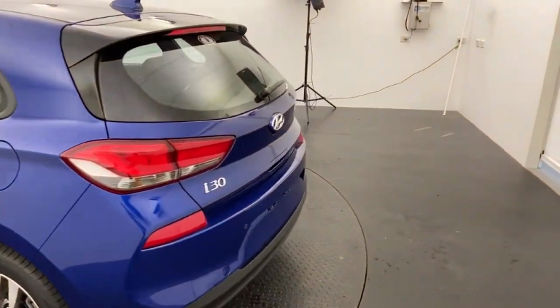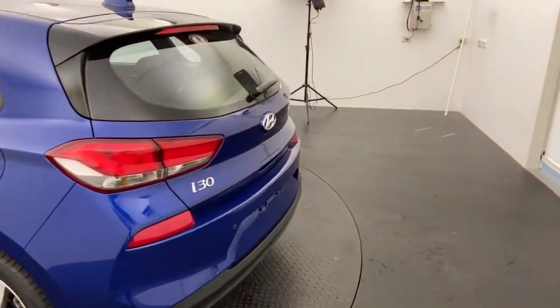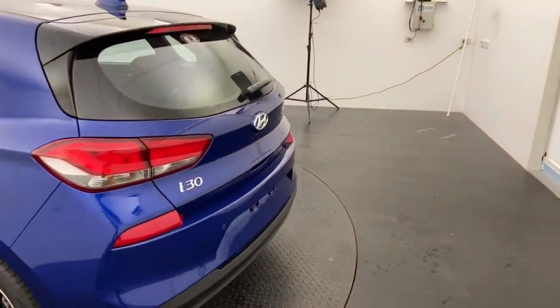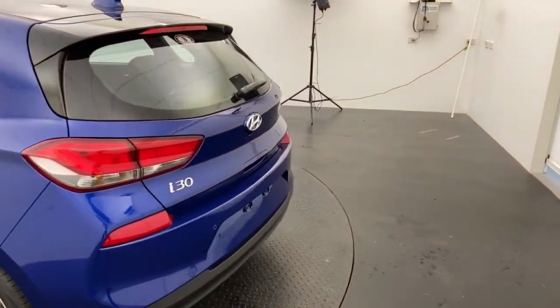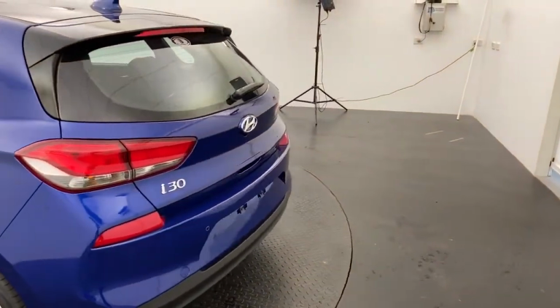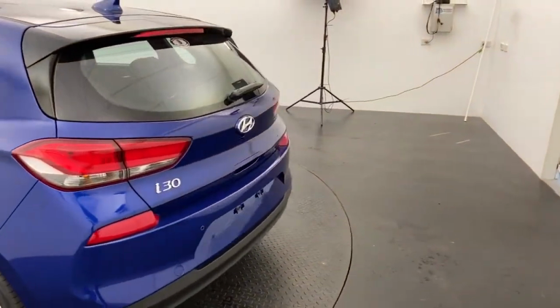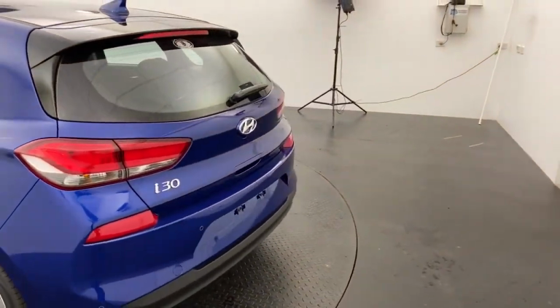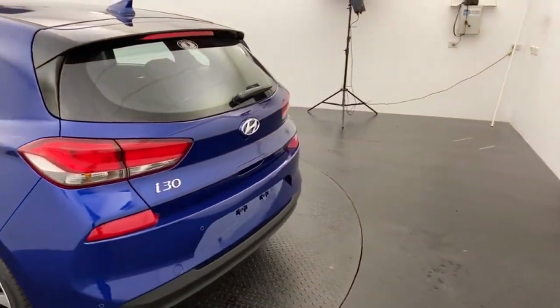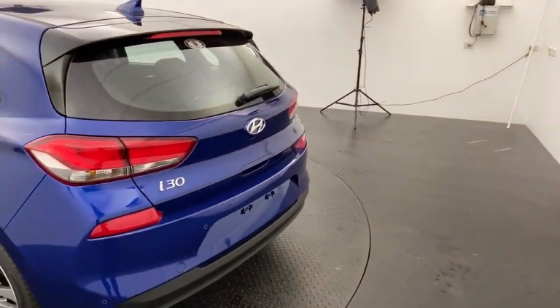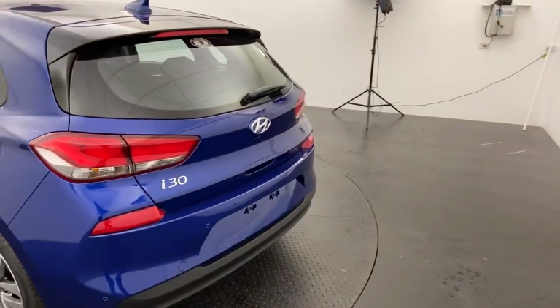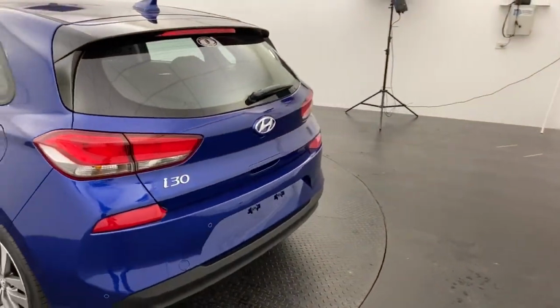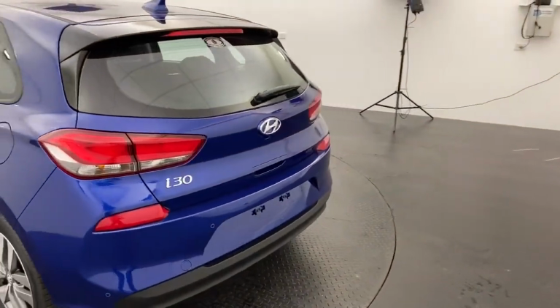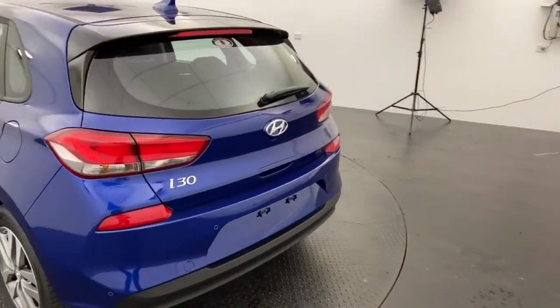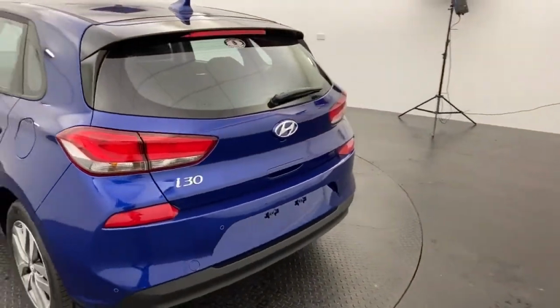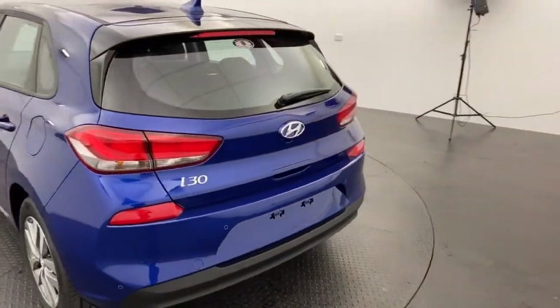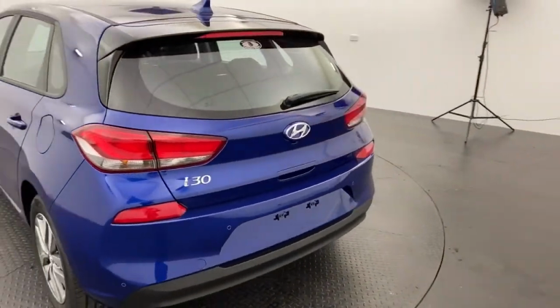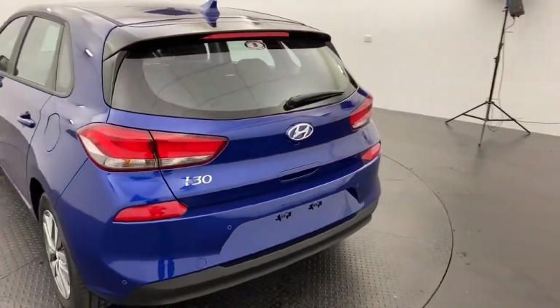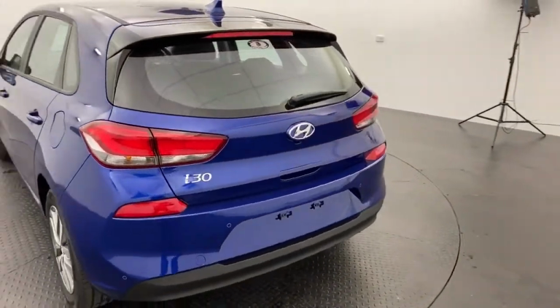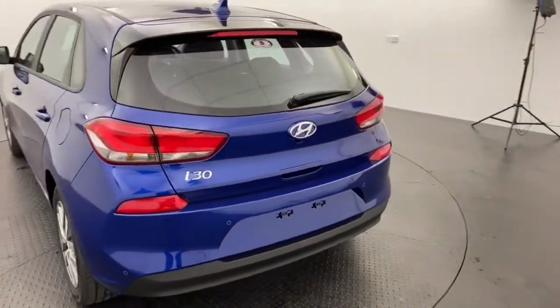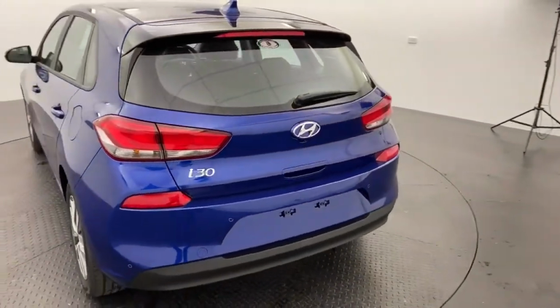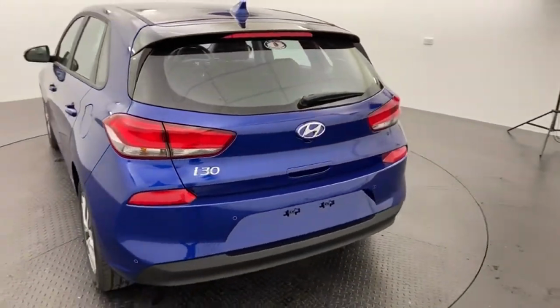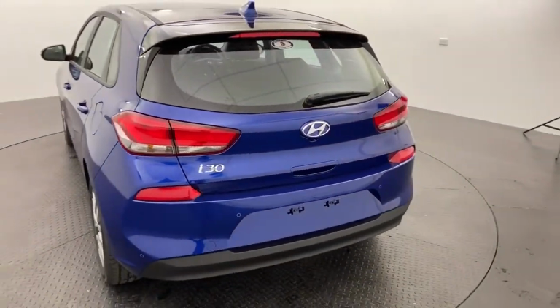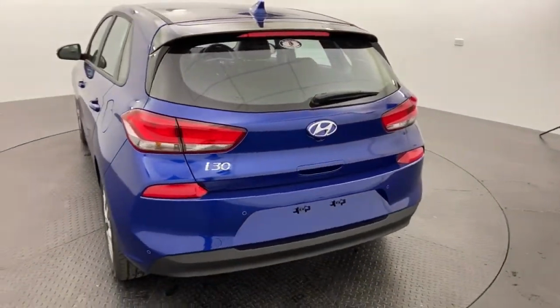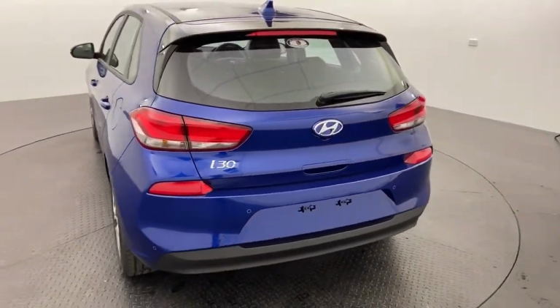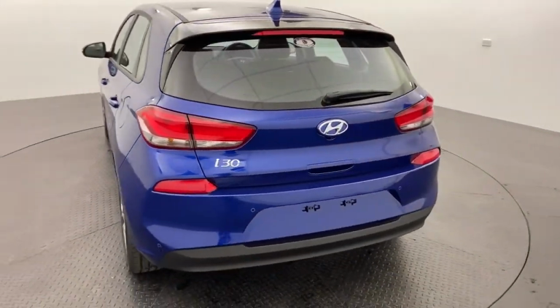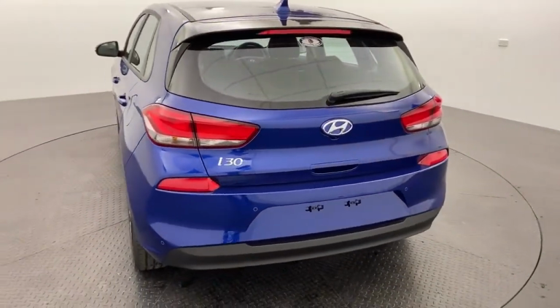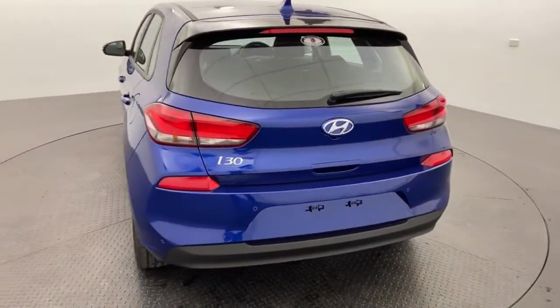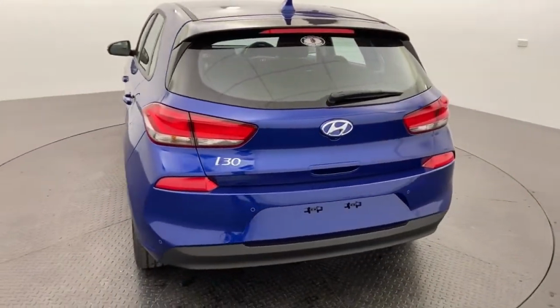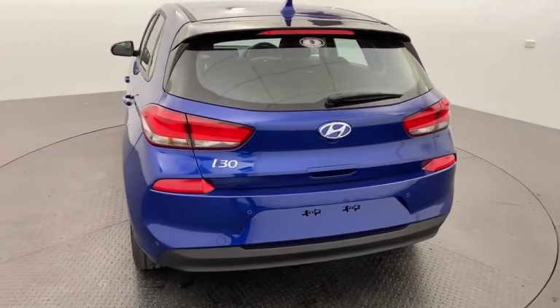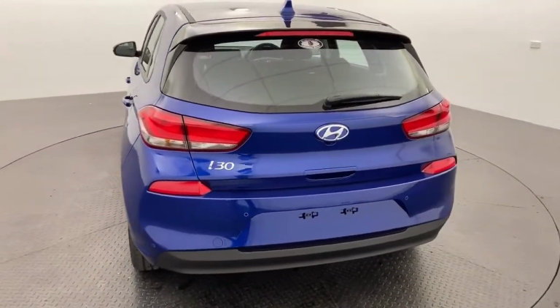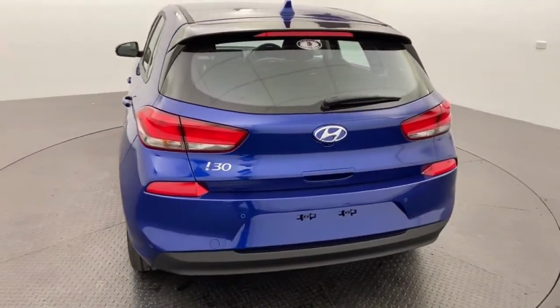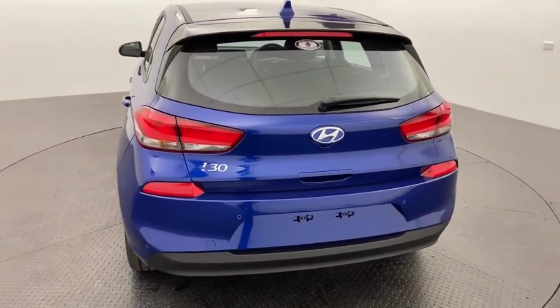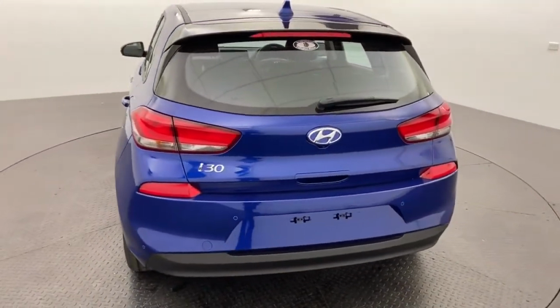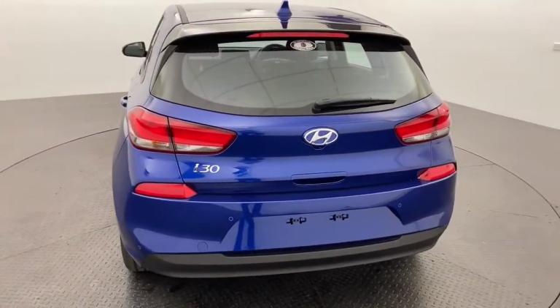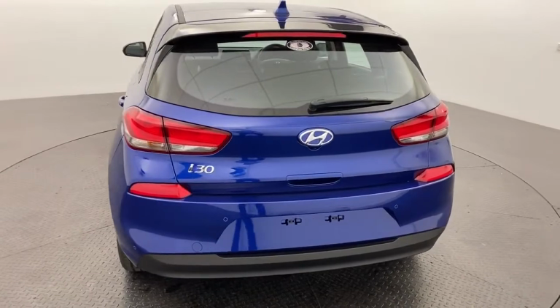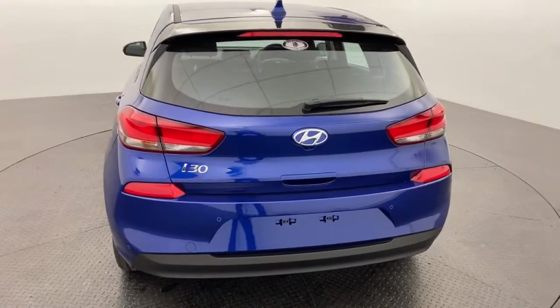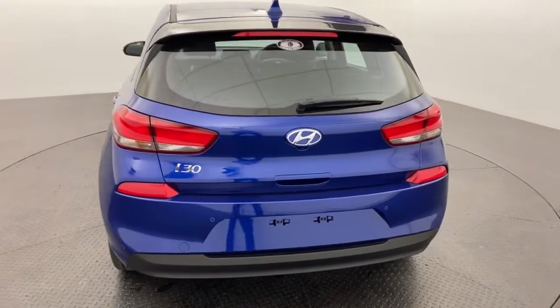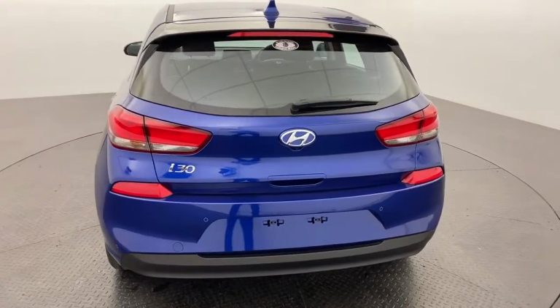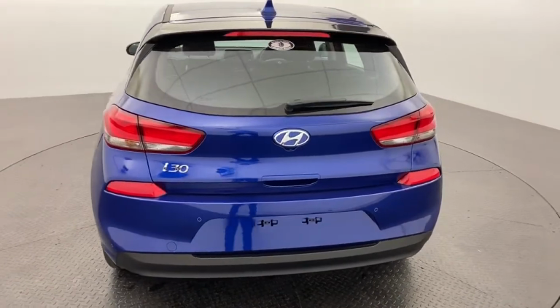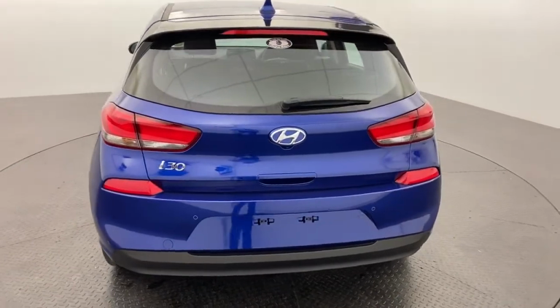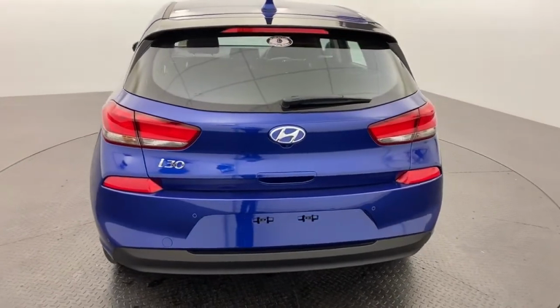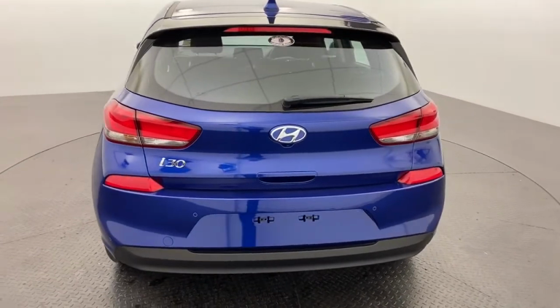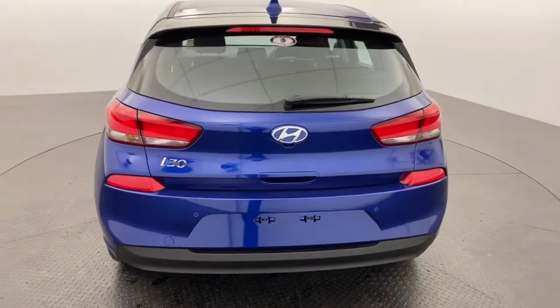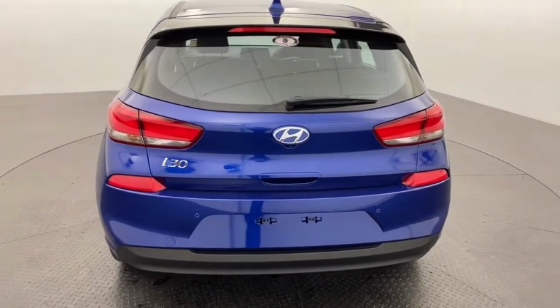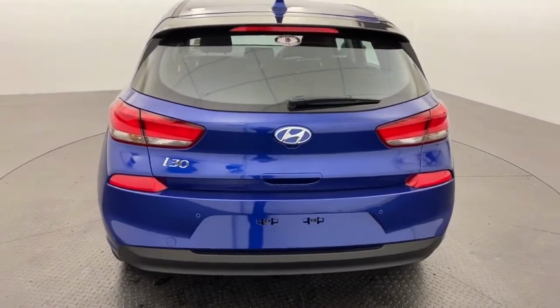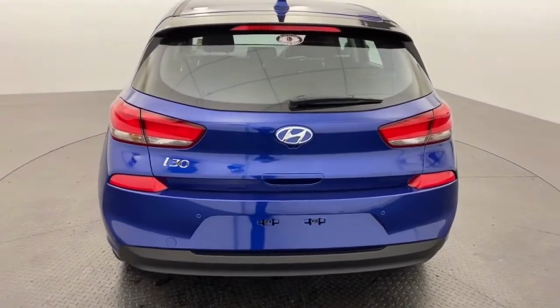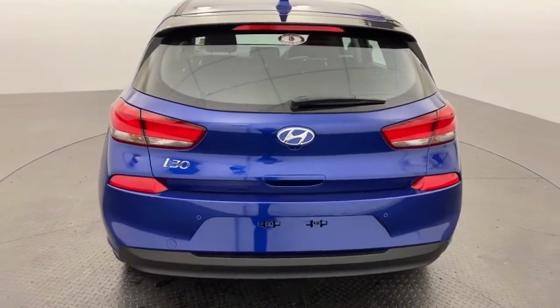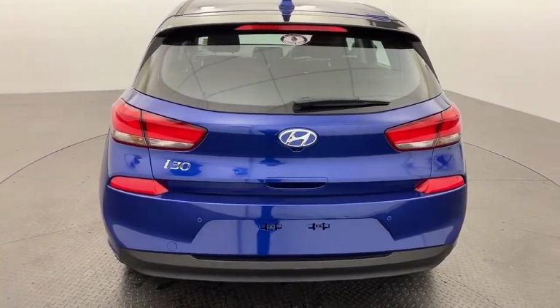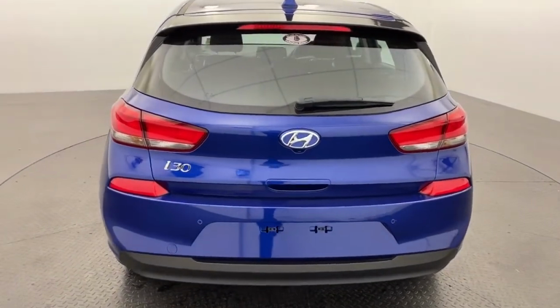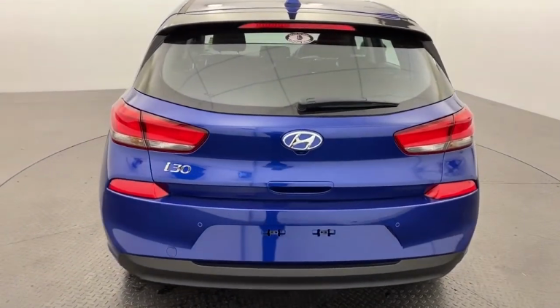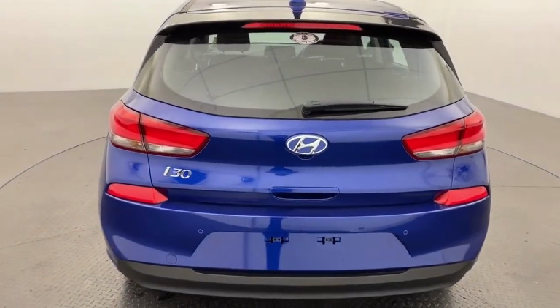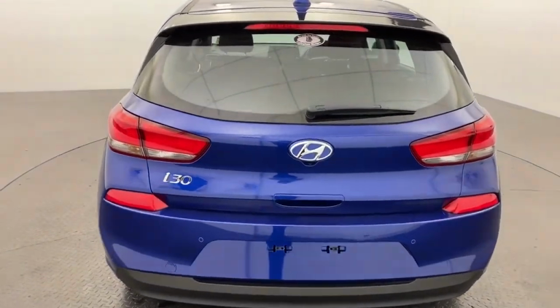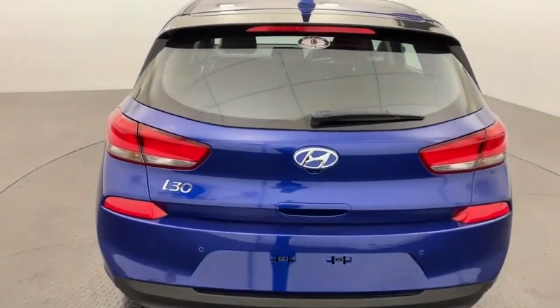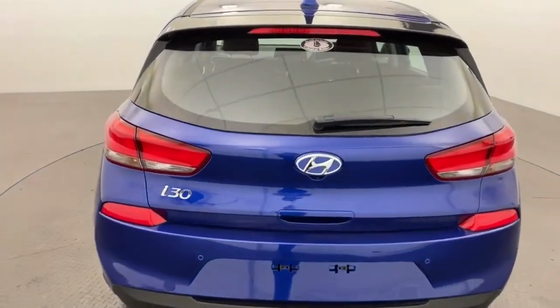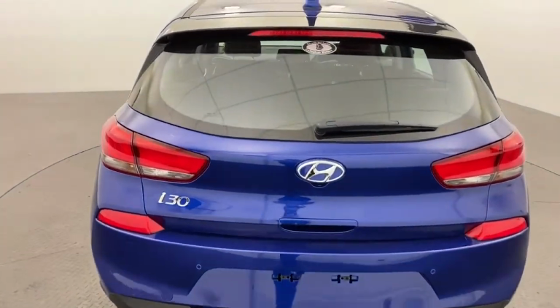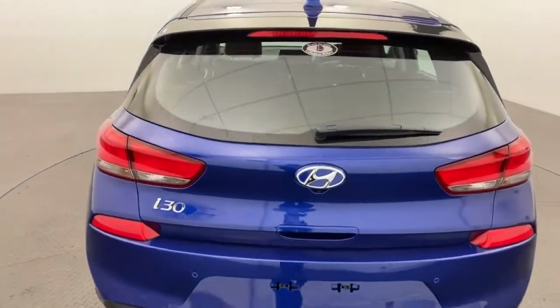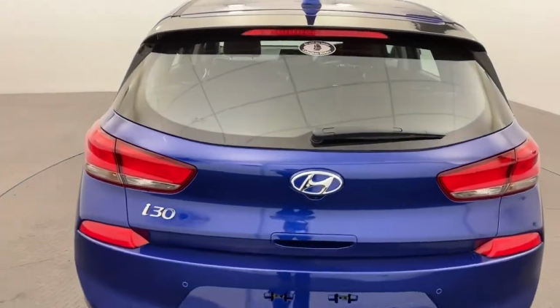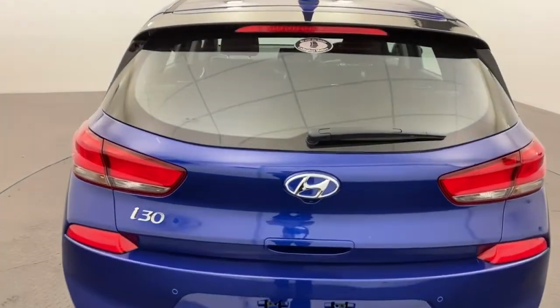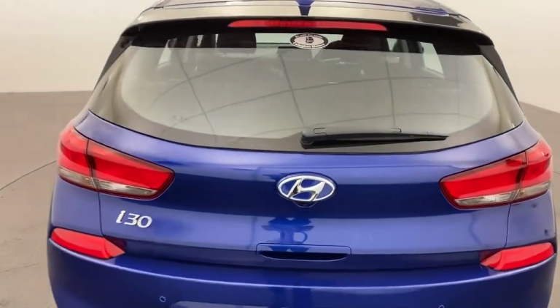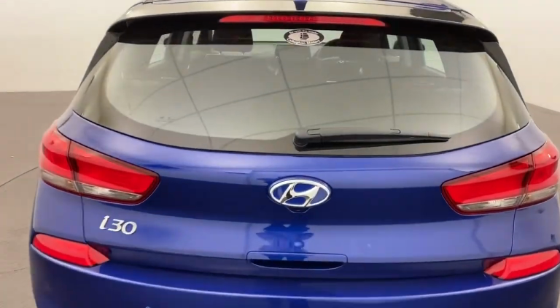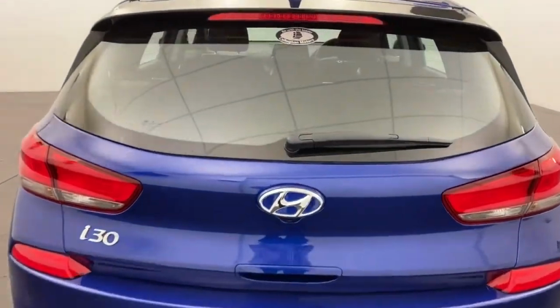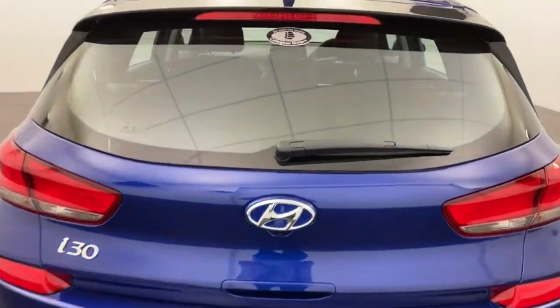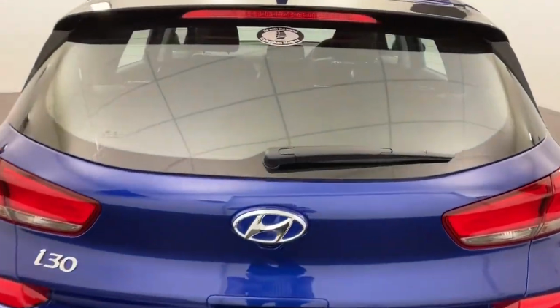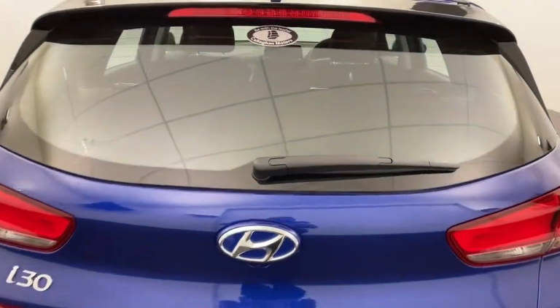The i30 does come fitted with a reverse camera and sensors to make it nice and easy to park in those tight spaces.